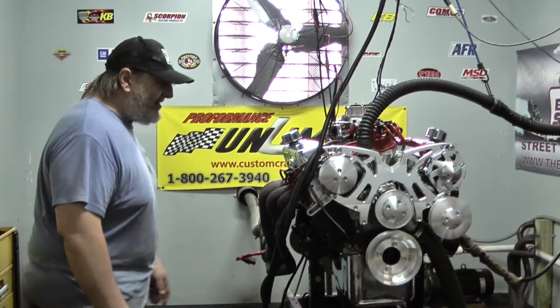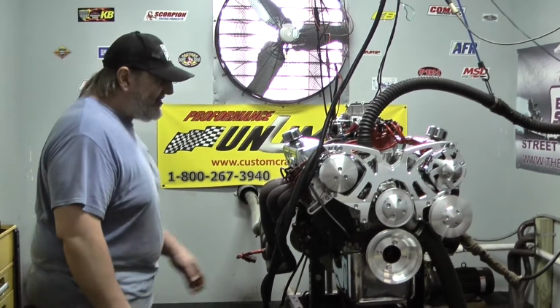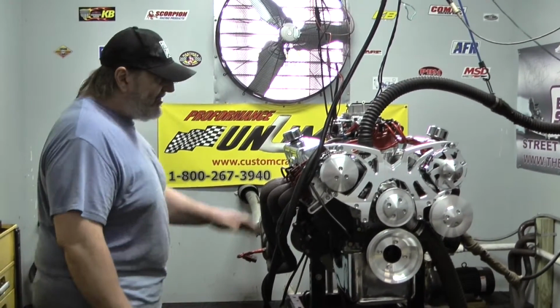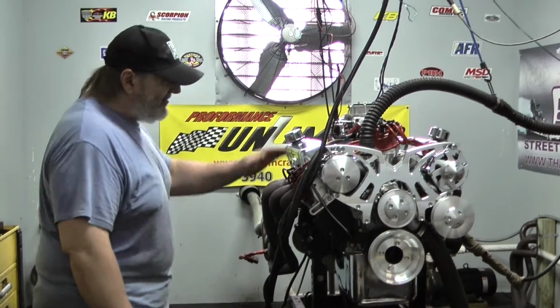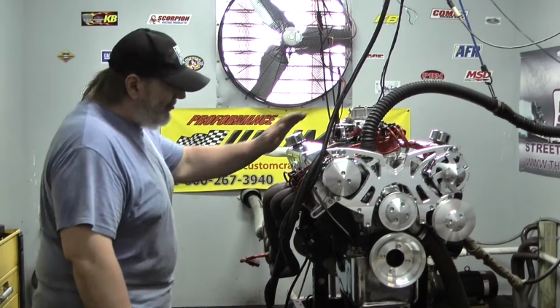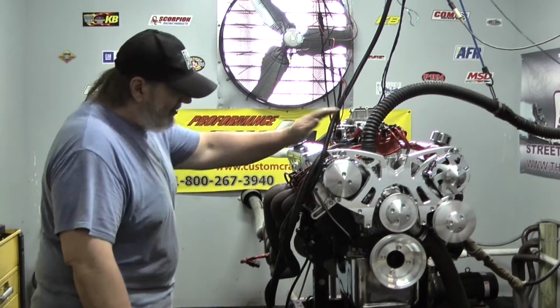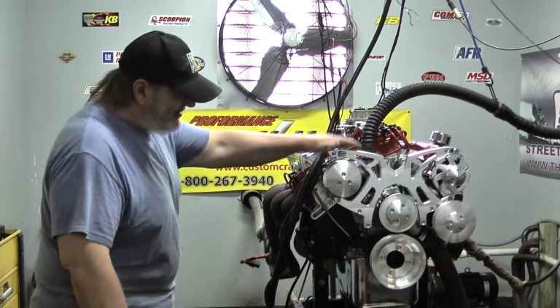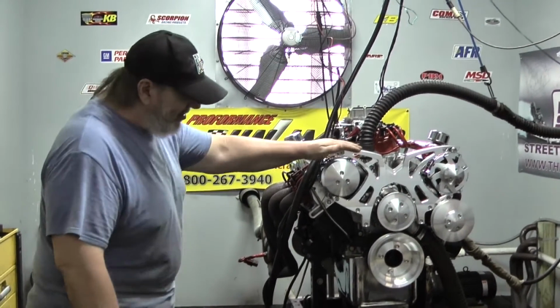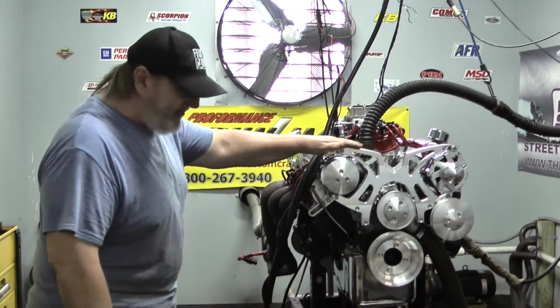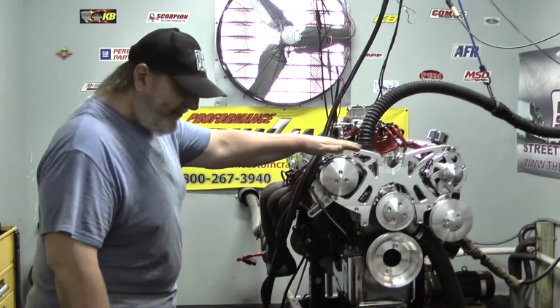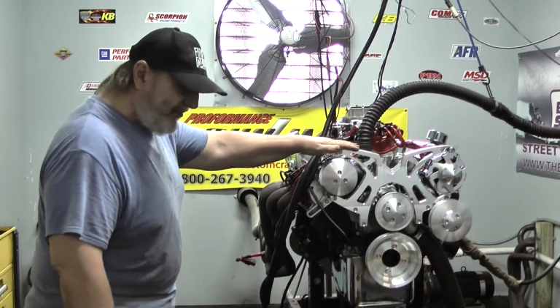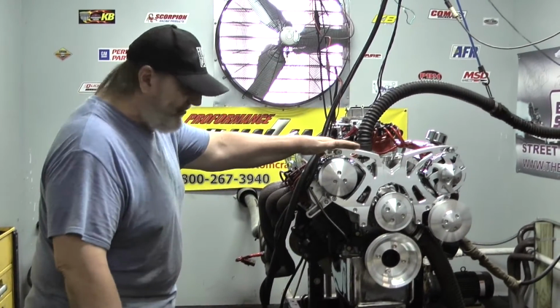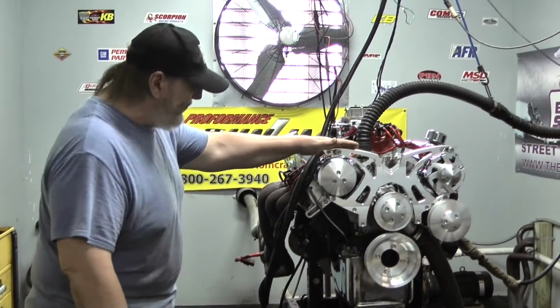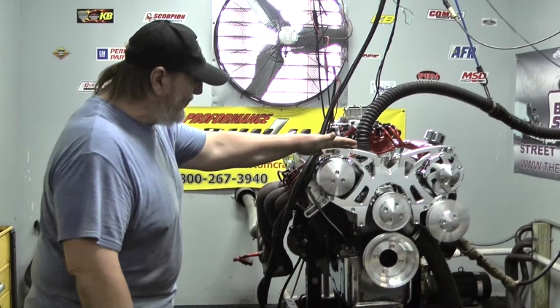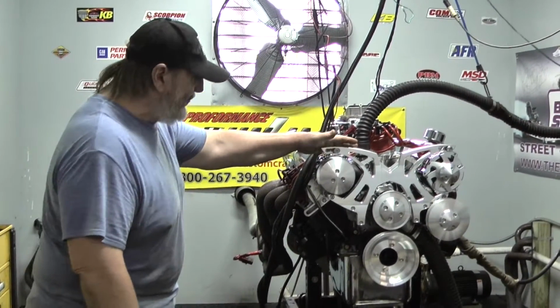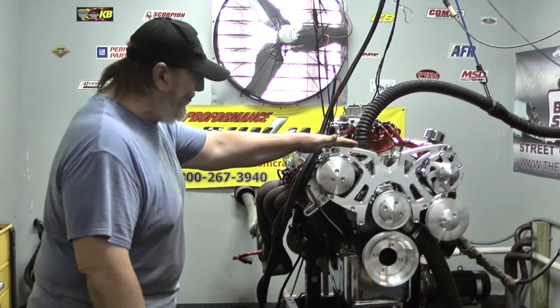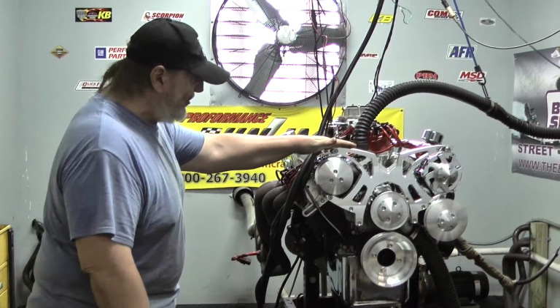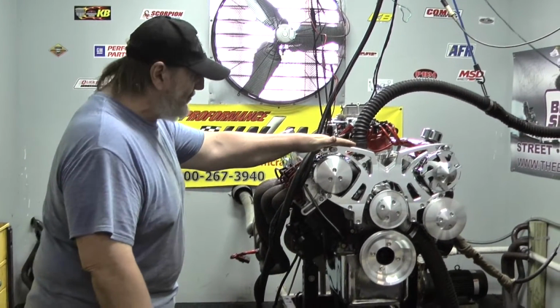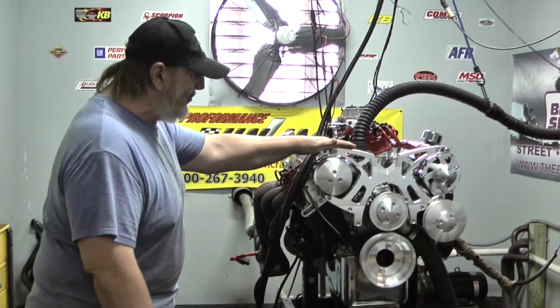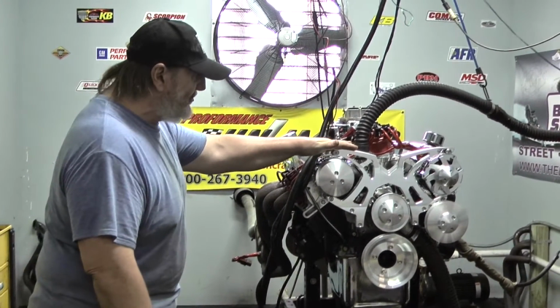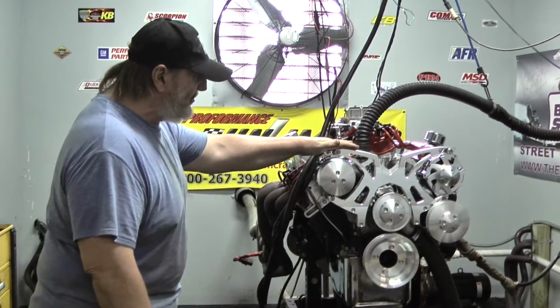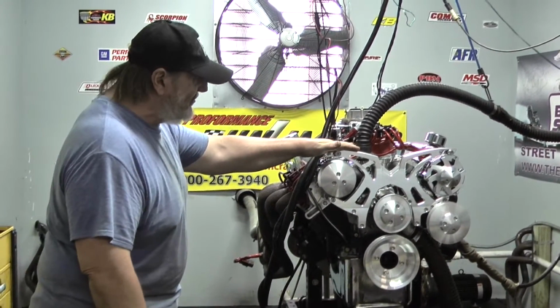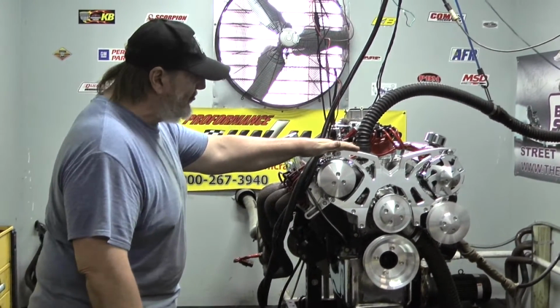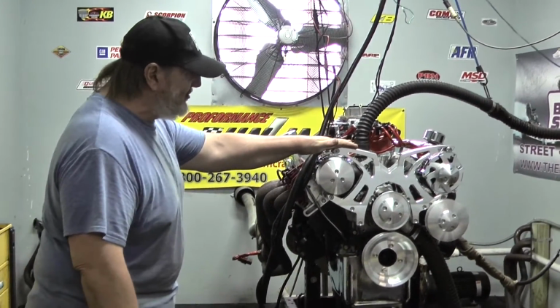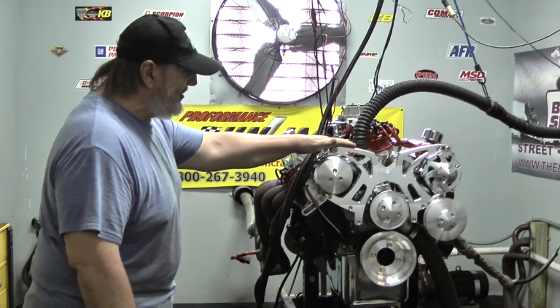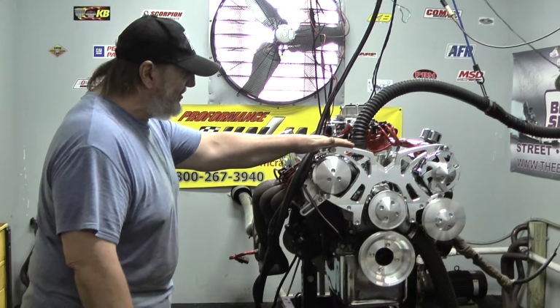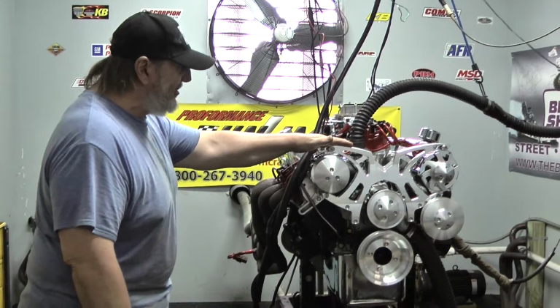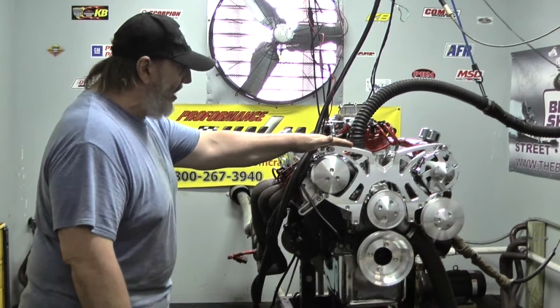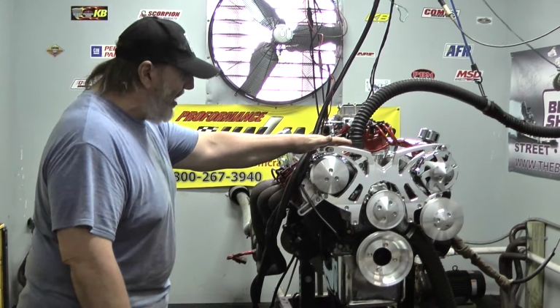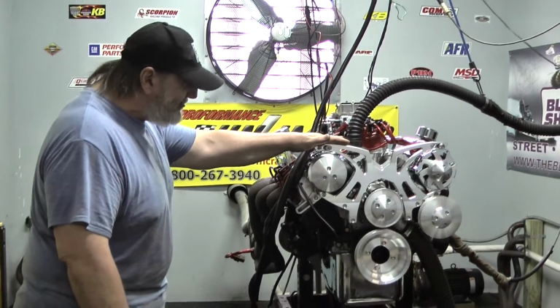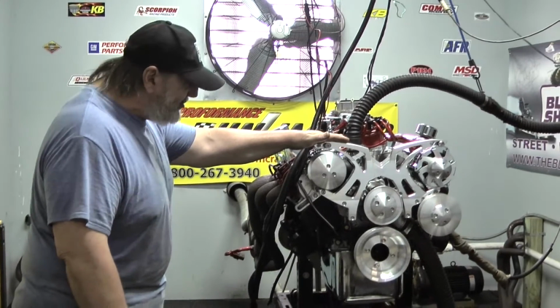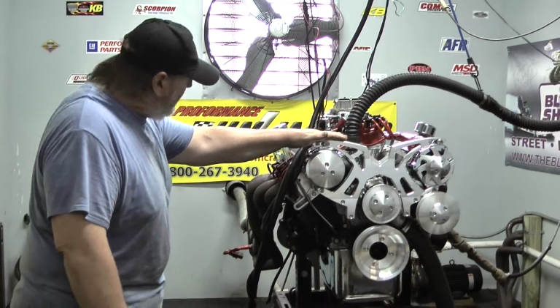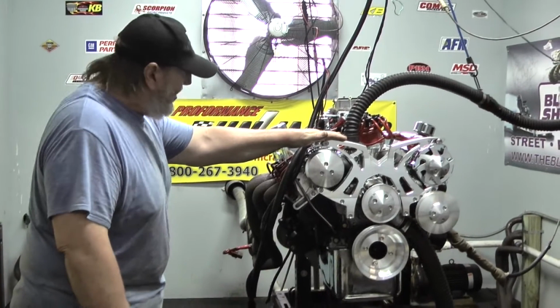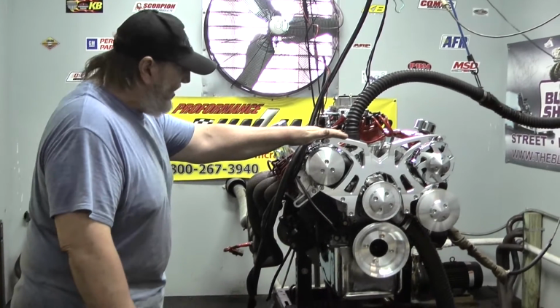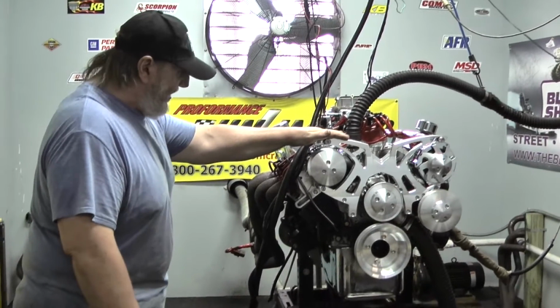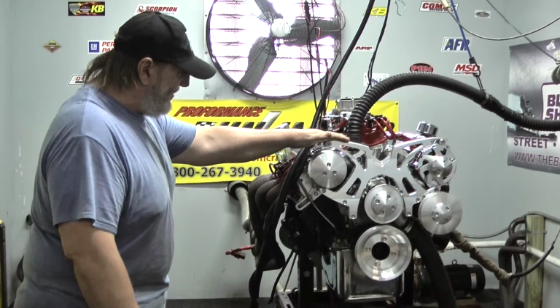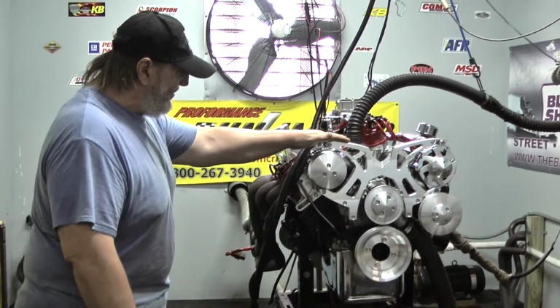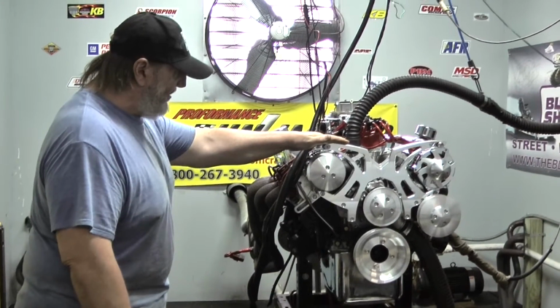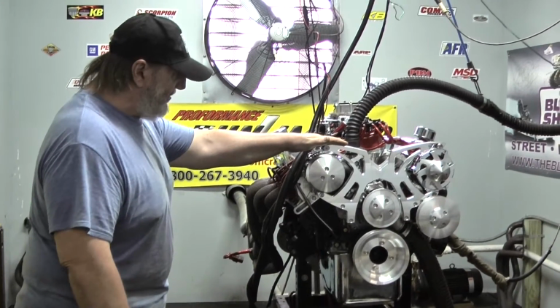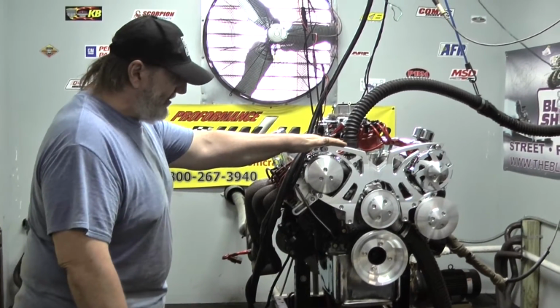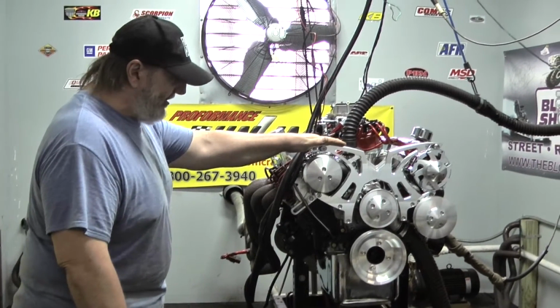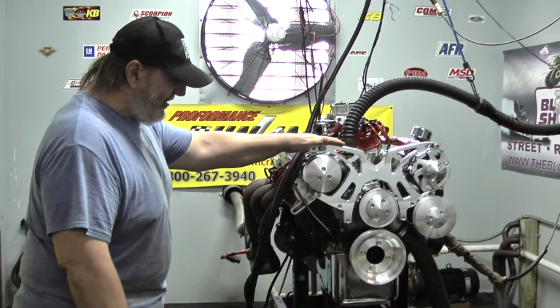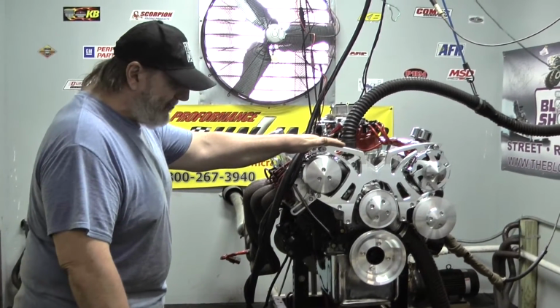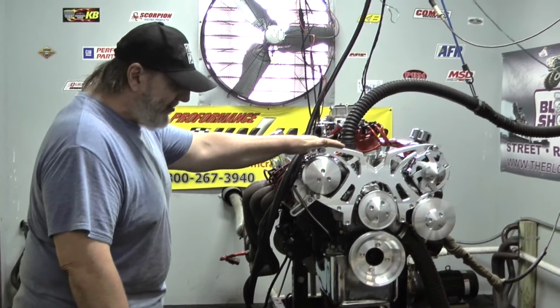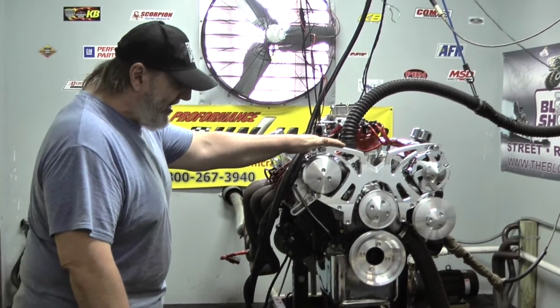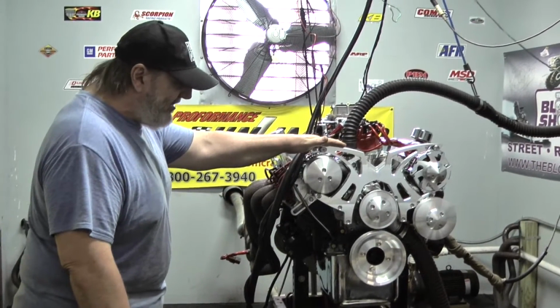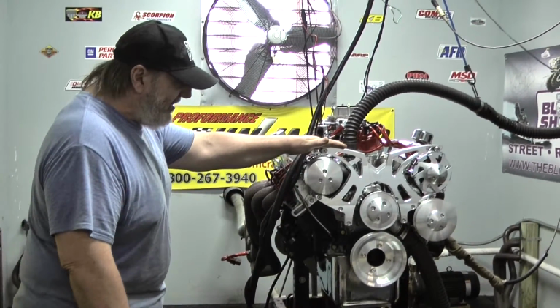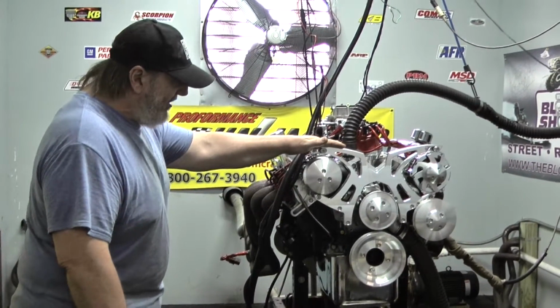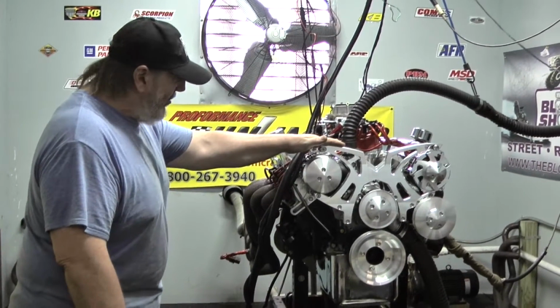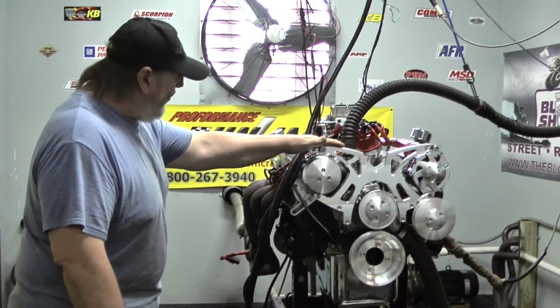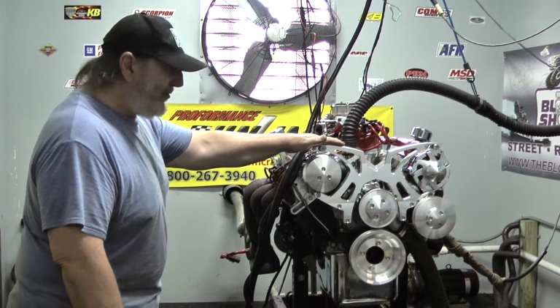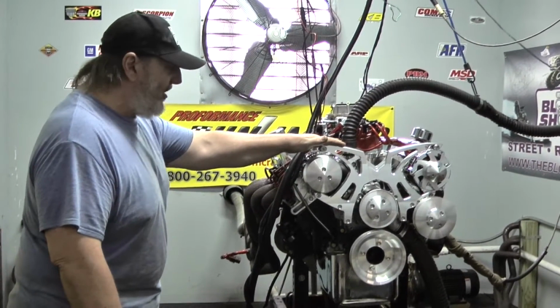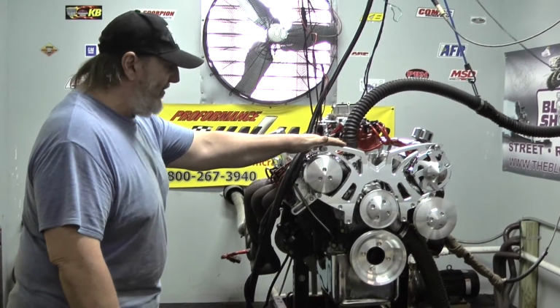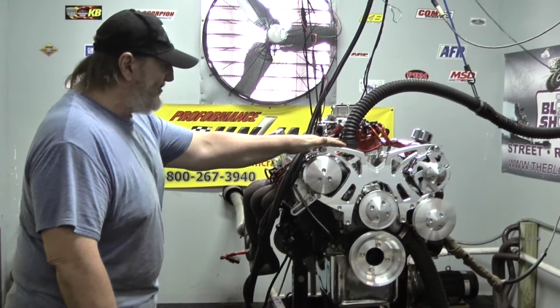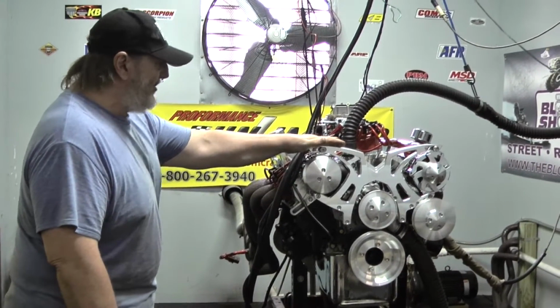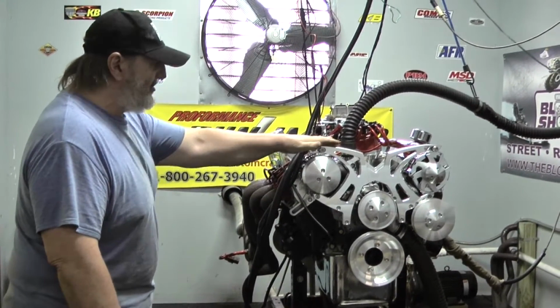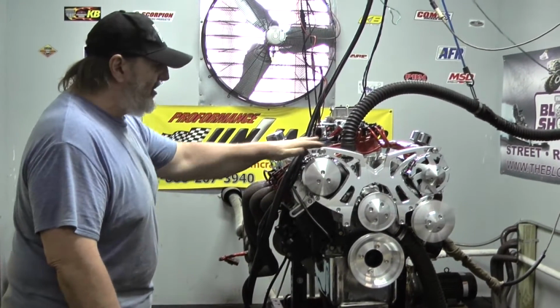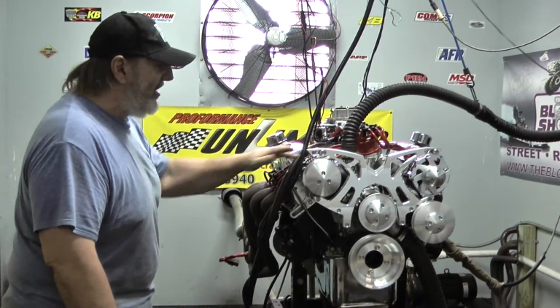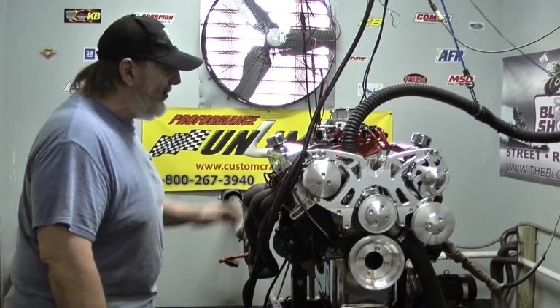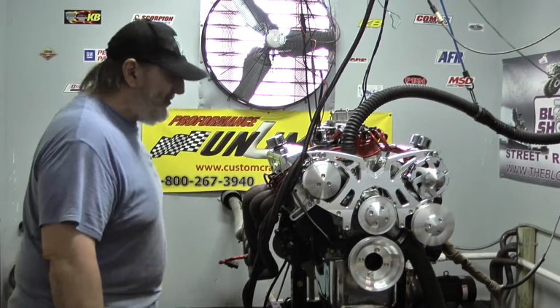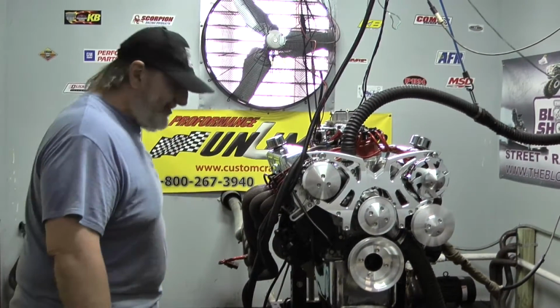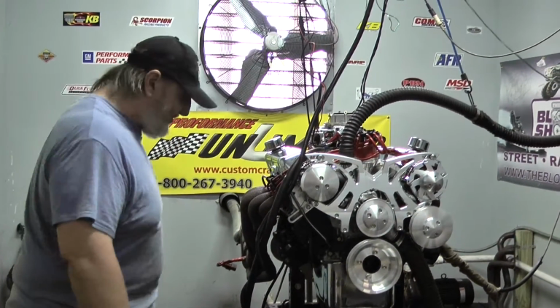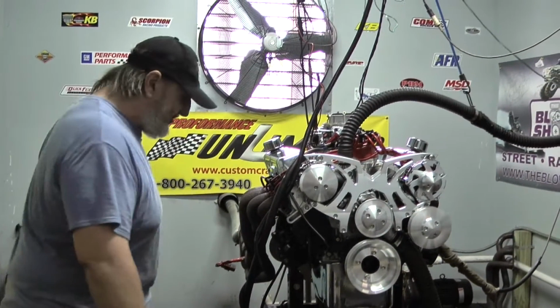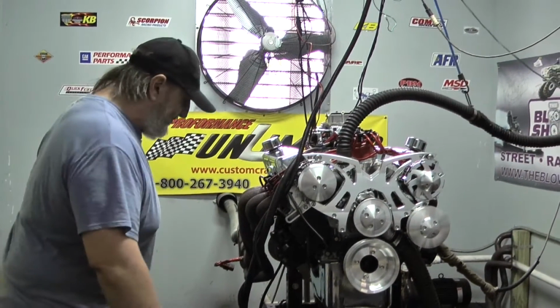This customer also opted for this beautiful March pulley system, which is an option and an upgrade over, obviously, a stock pulley system.